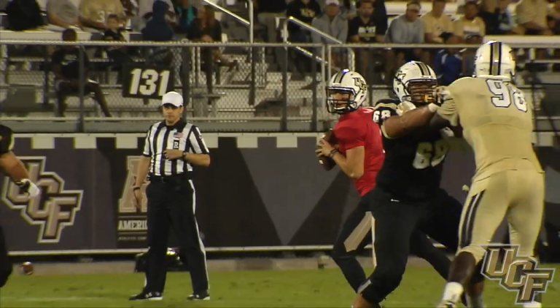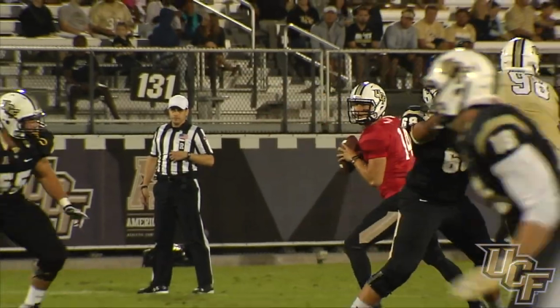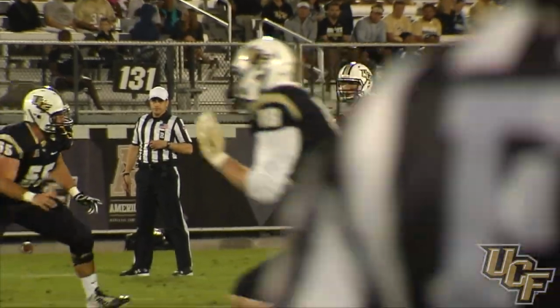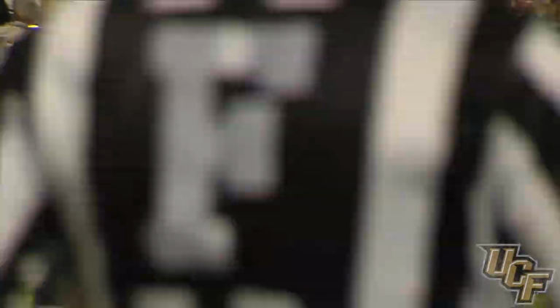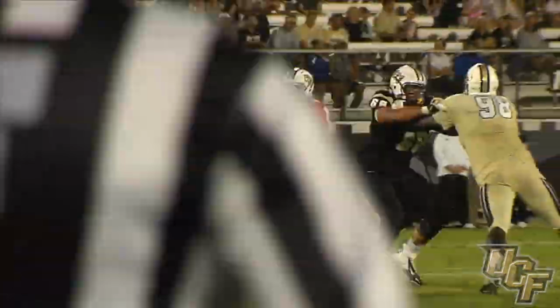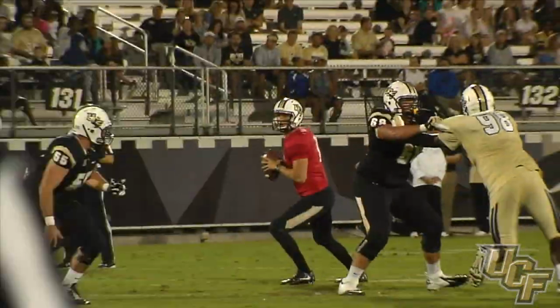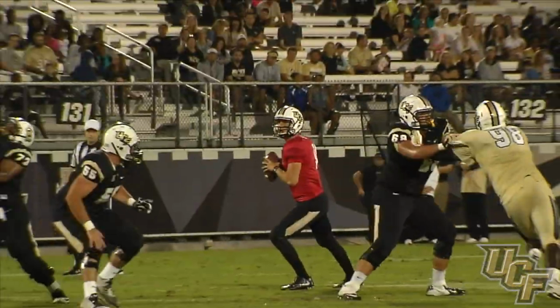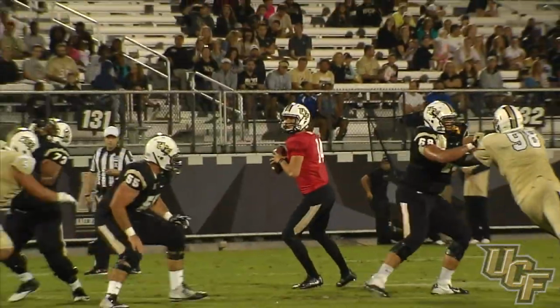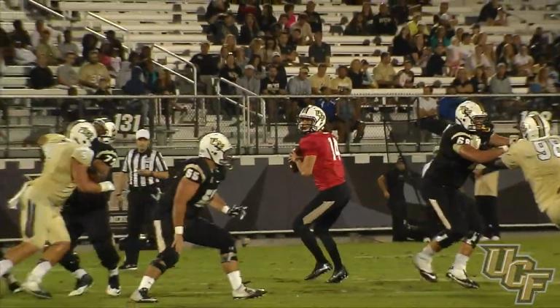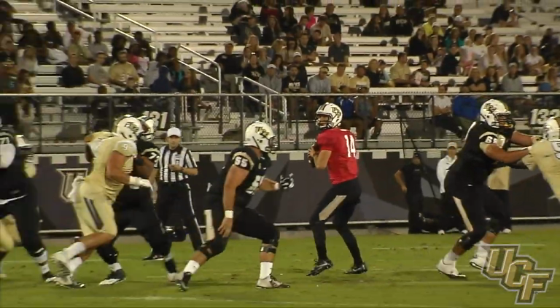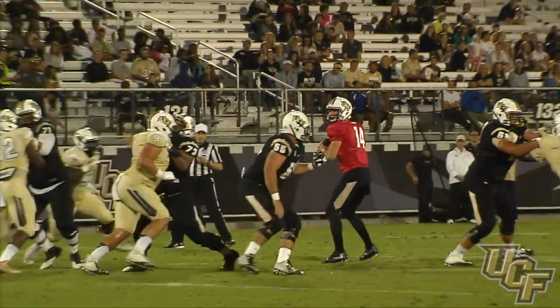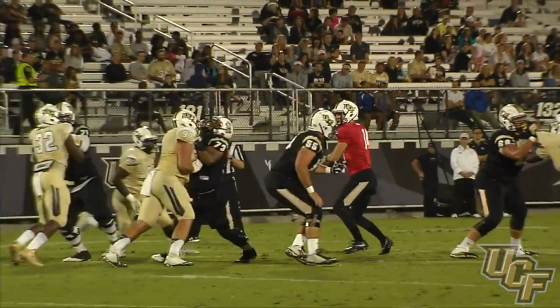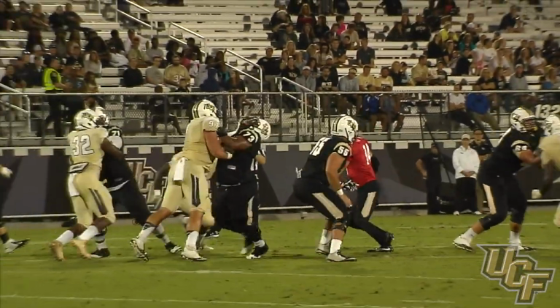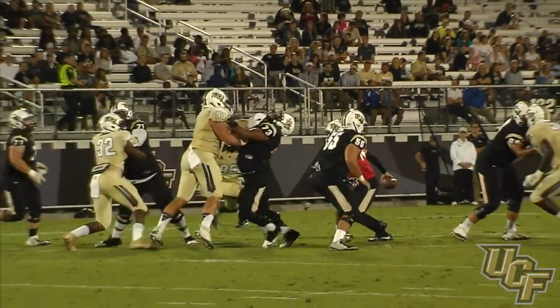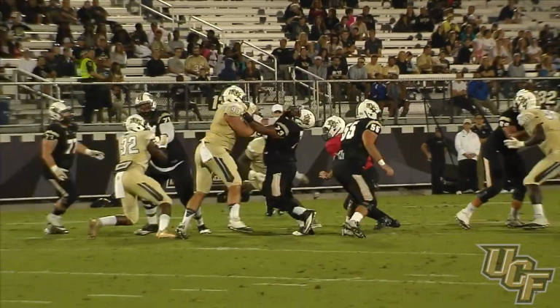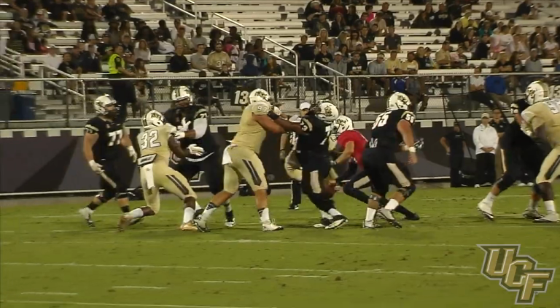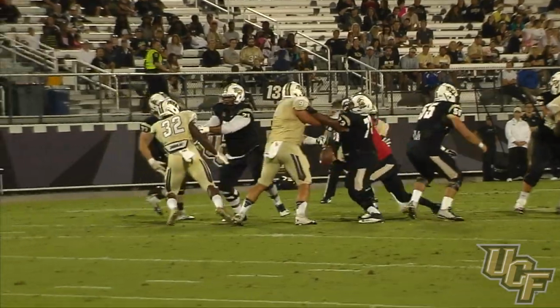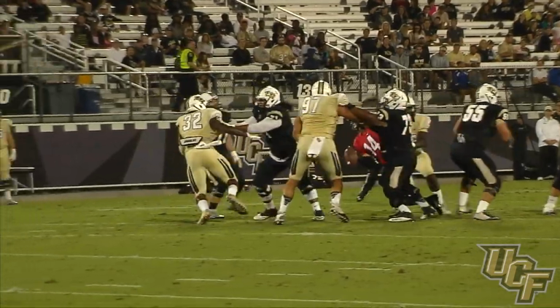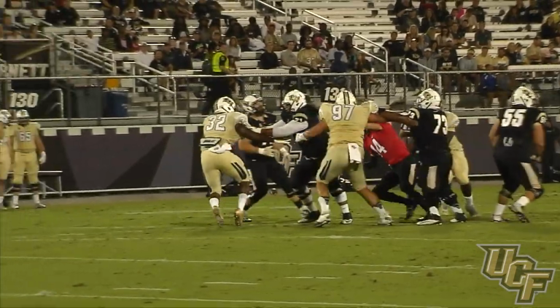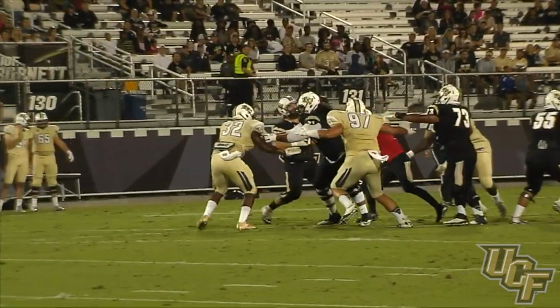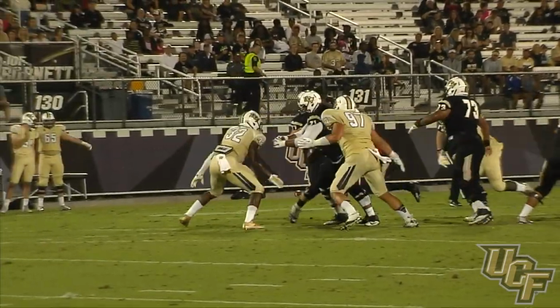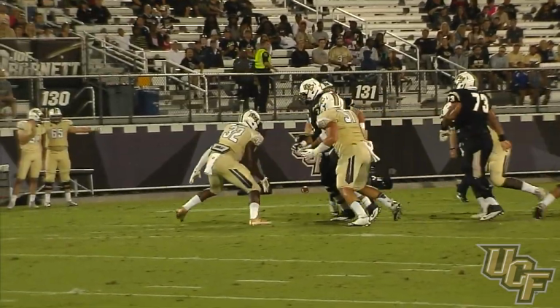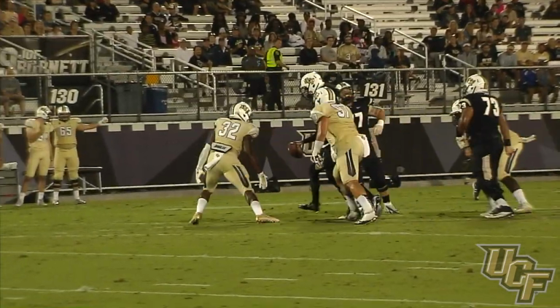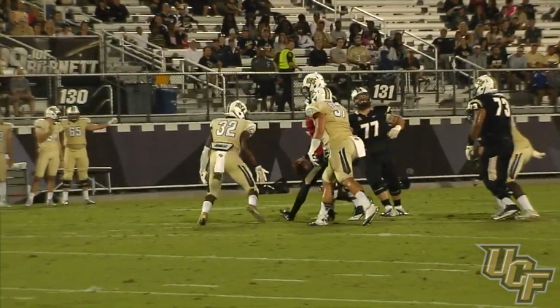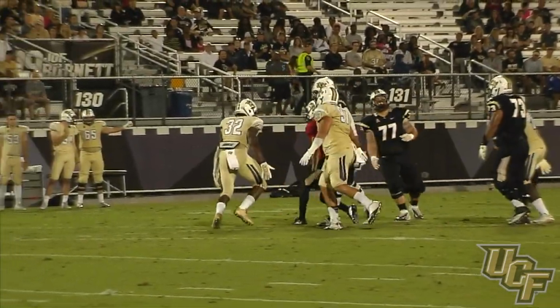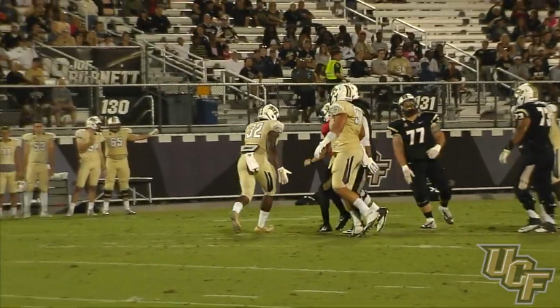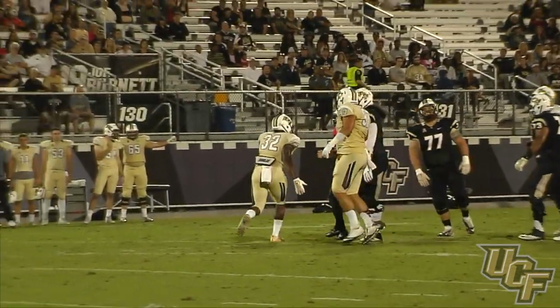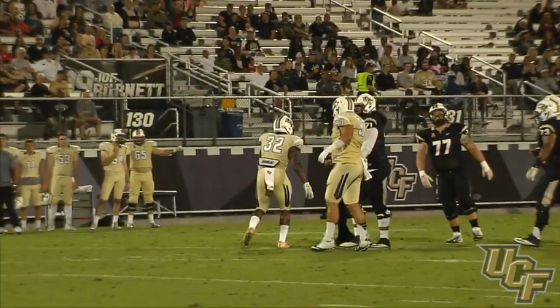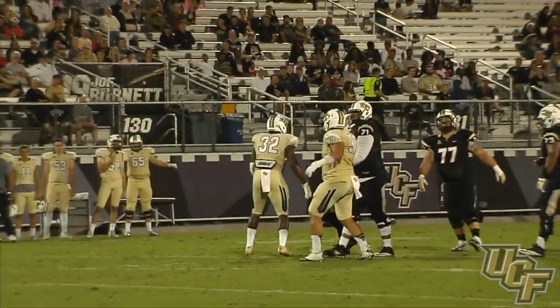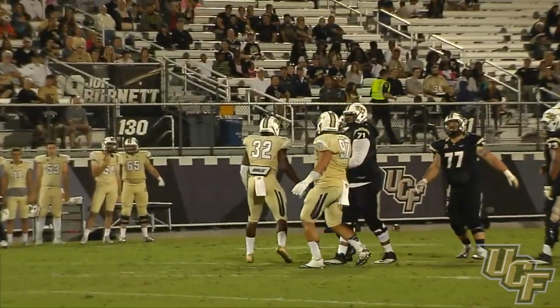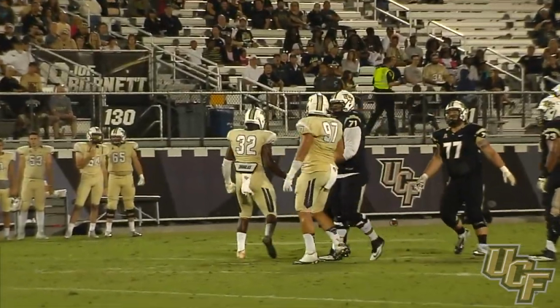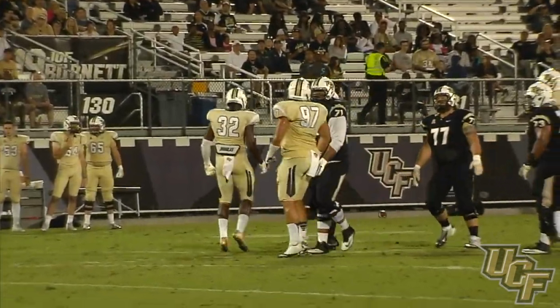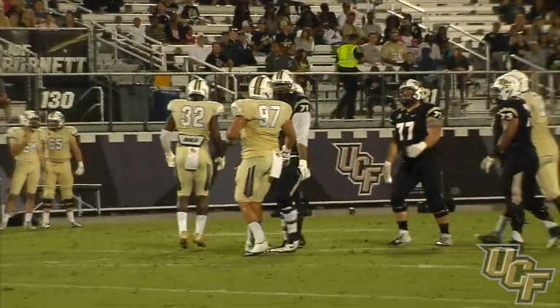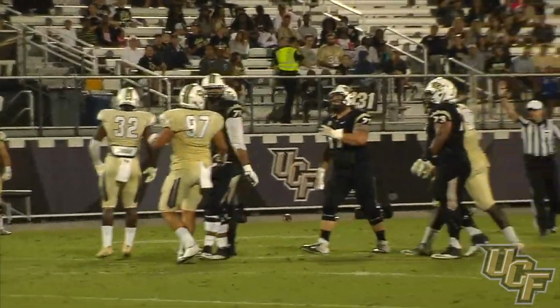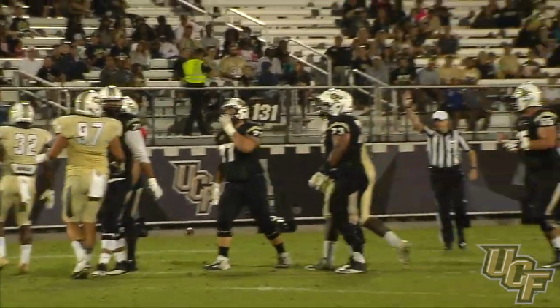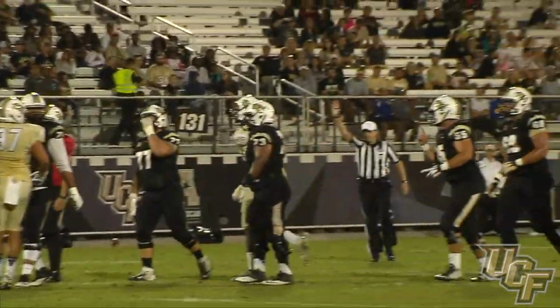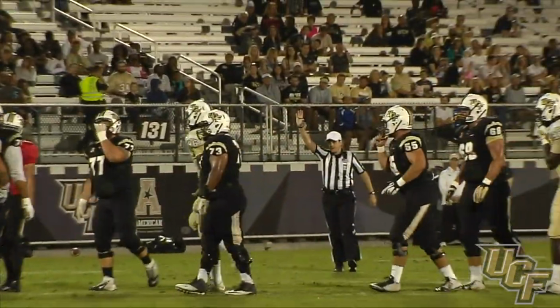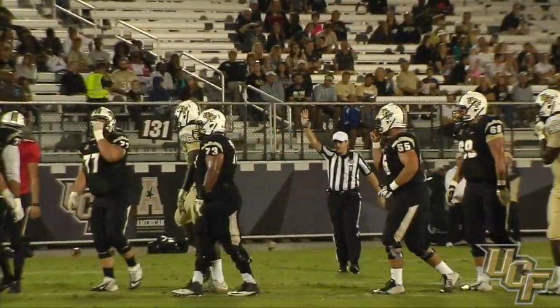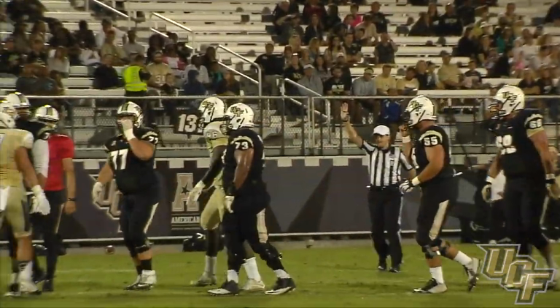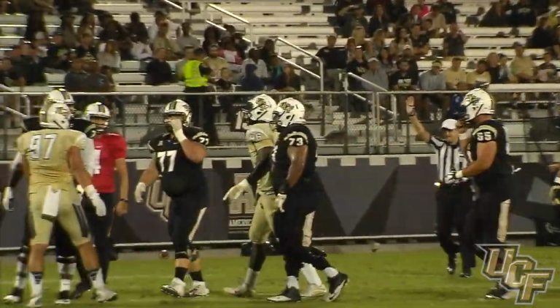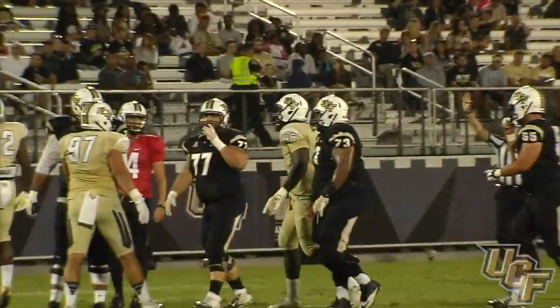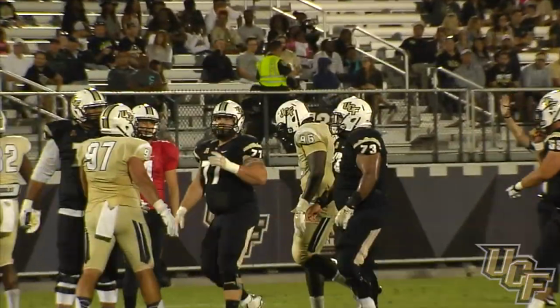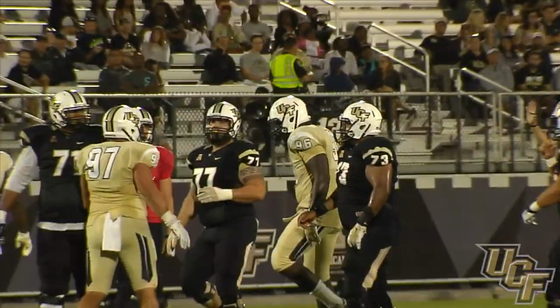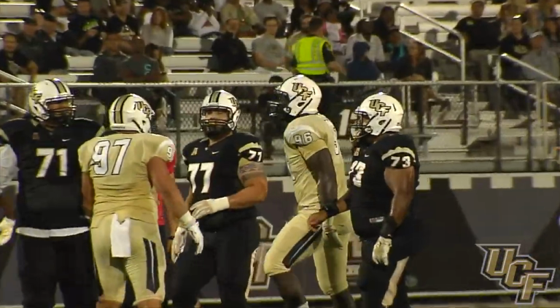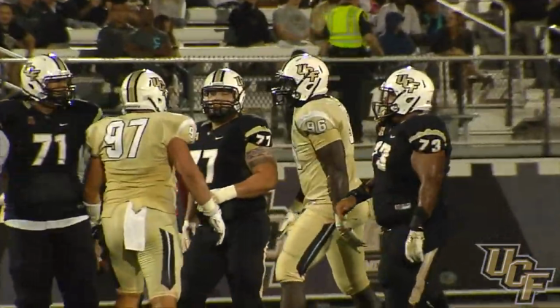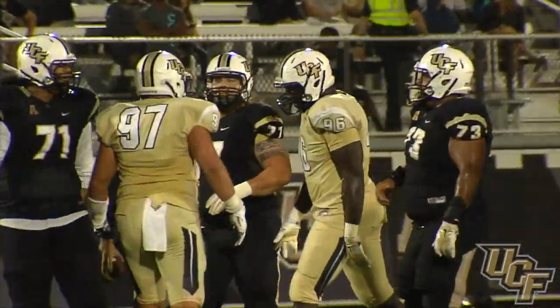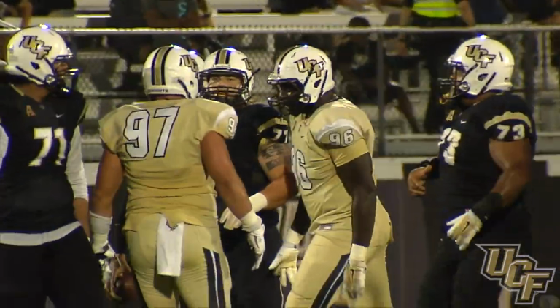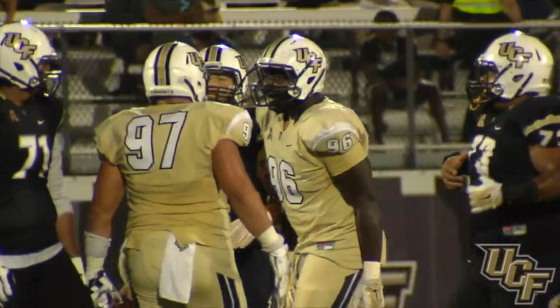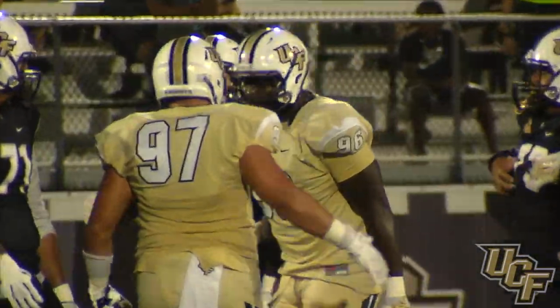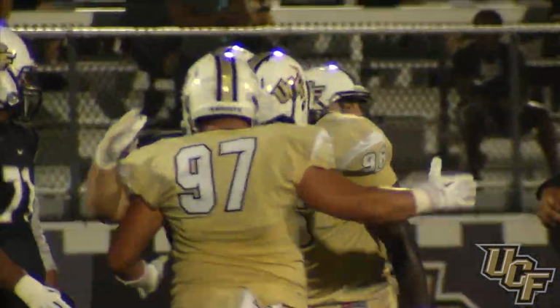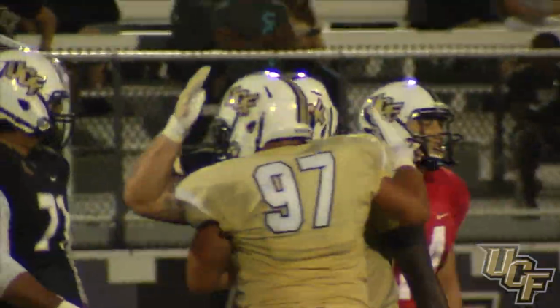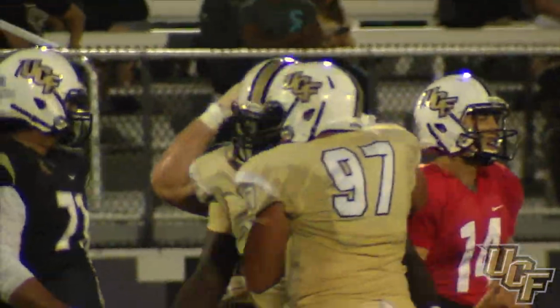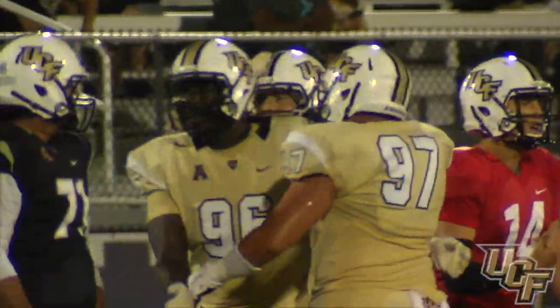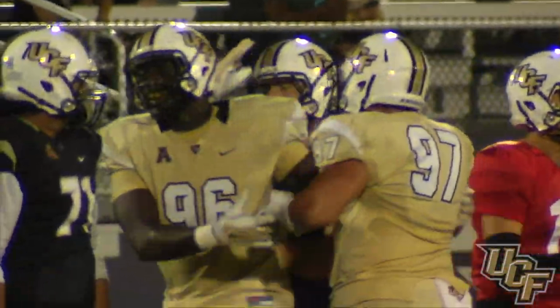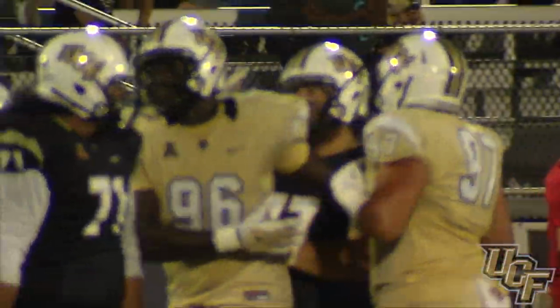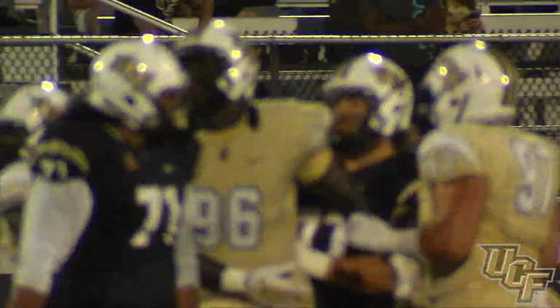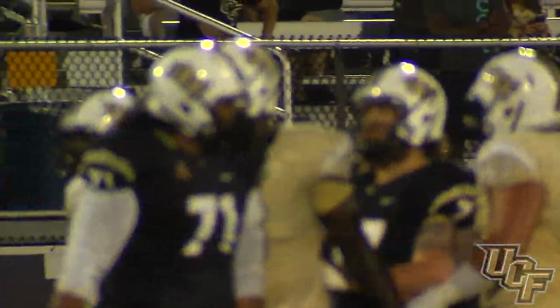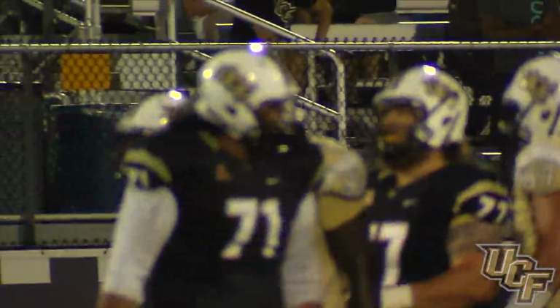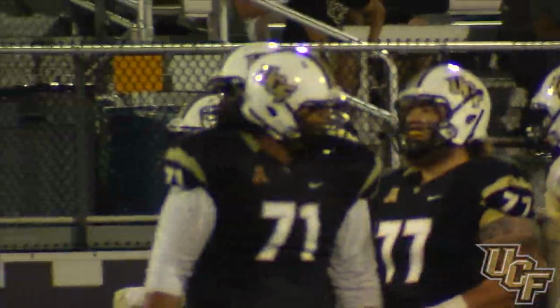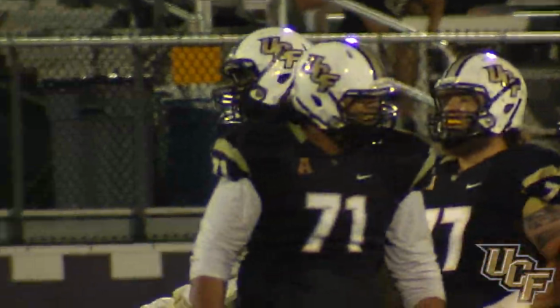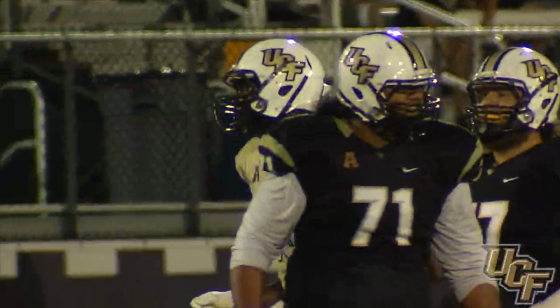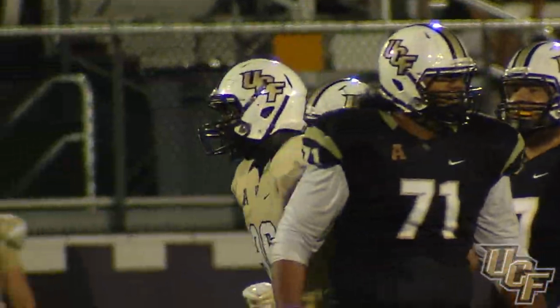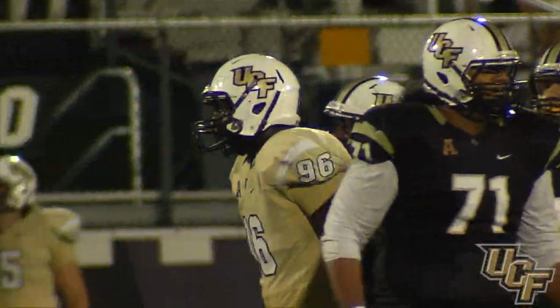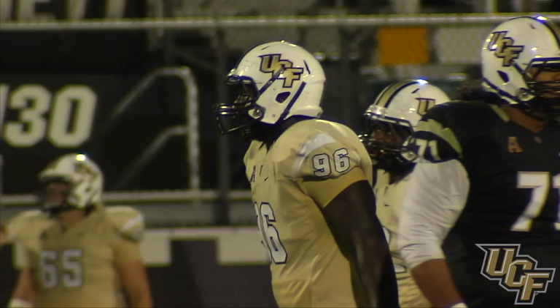He sets his feet to throw, looks downfield, and the pressure will come — whistle the play dead. A gold sack for A.J. Wooten.